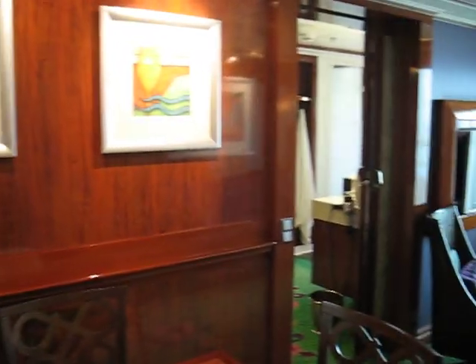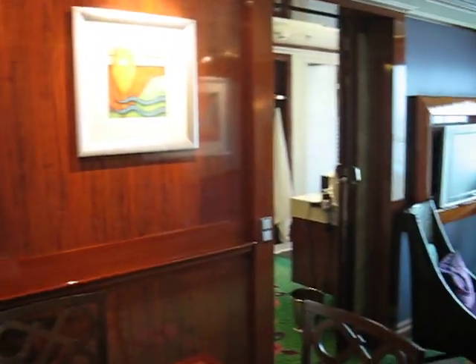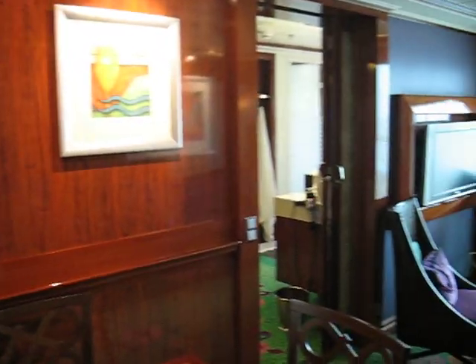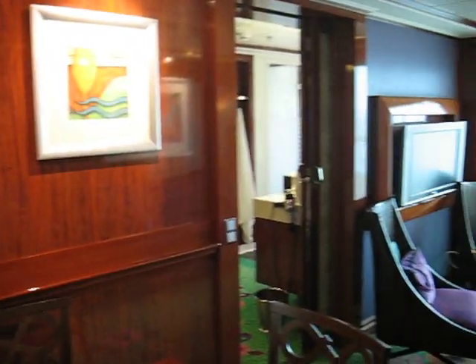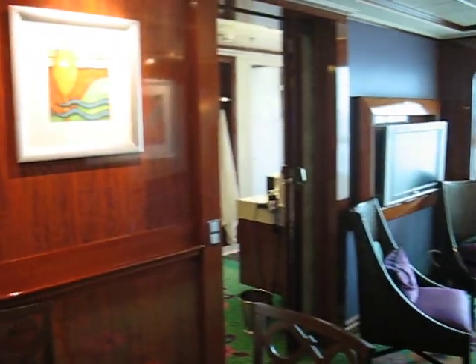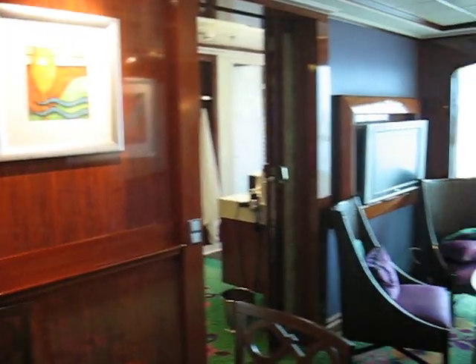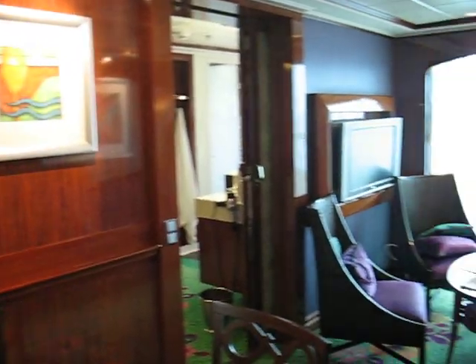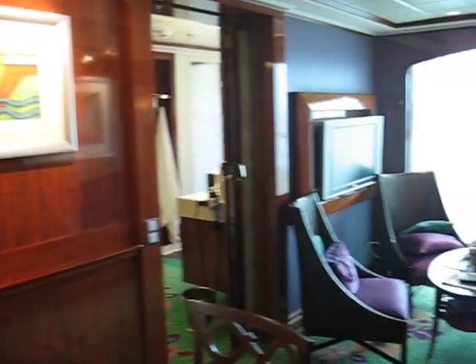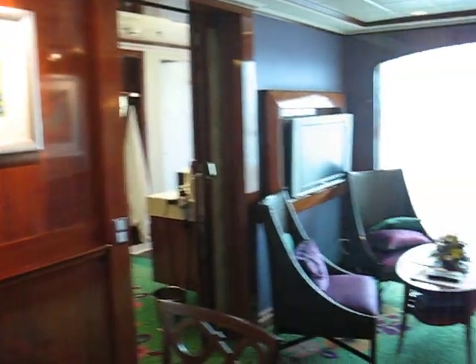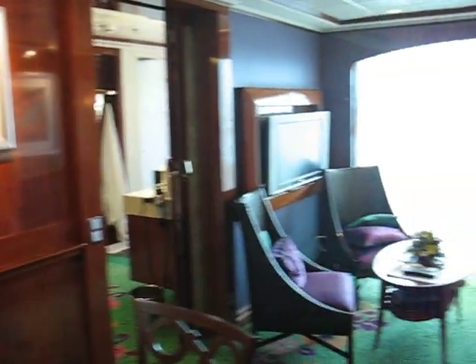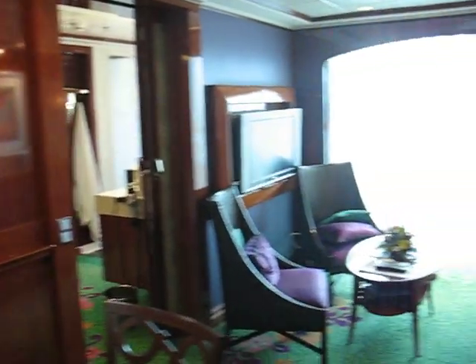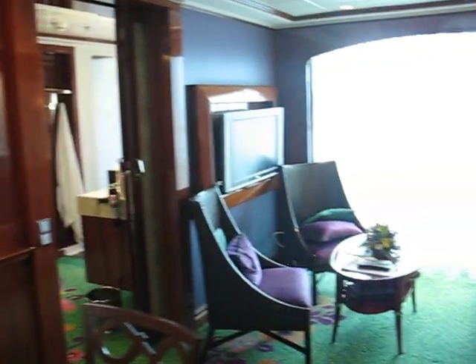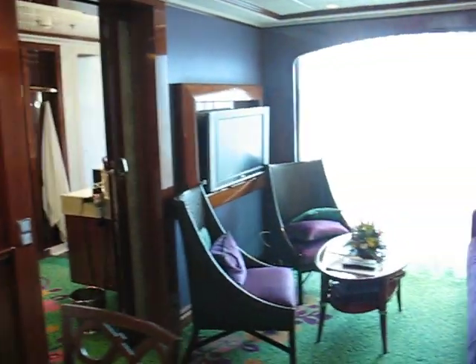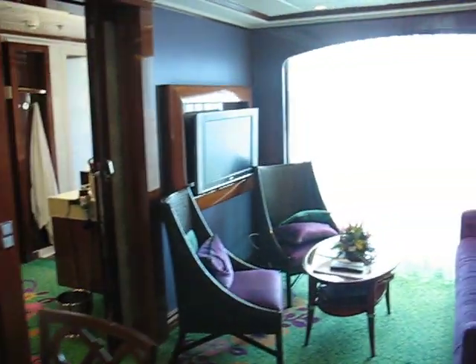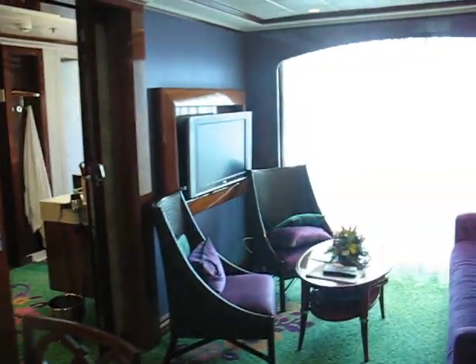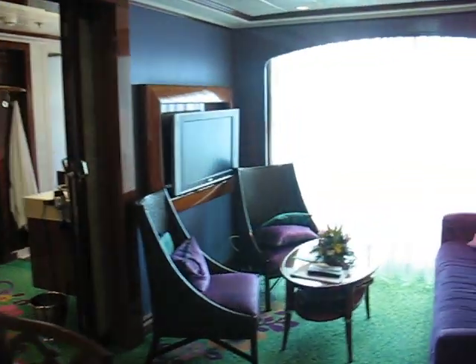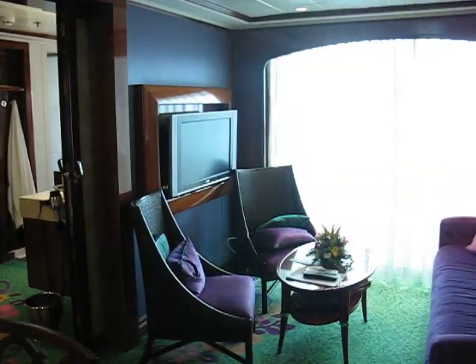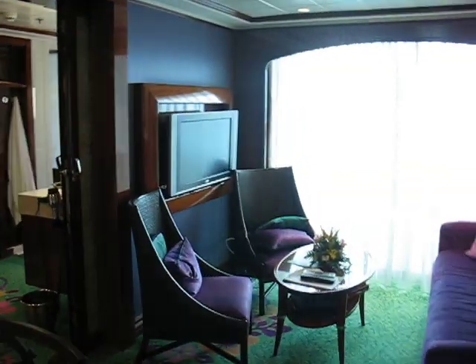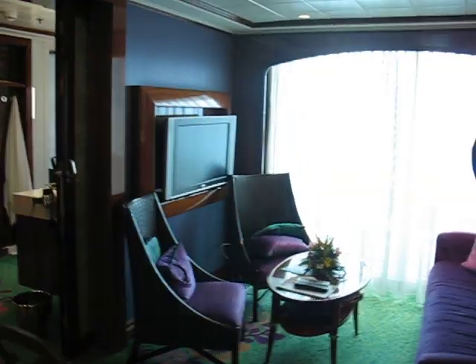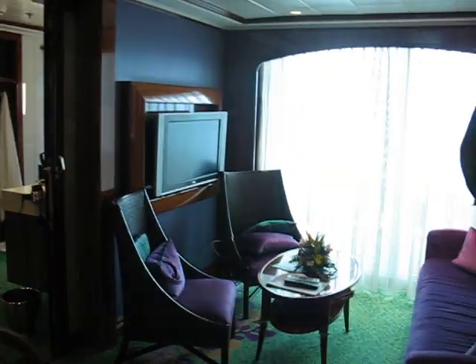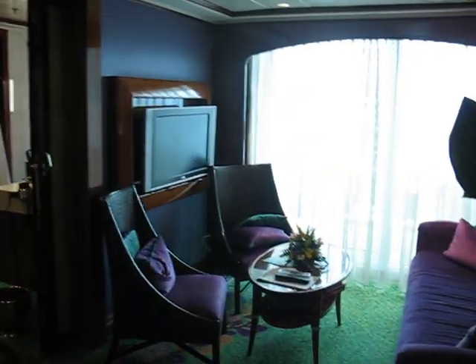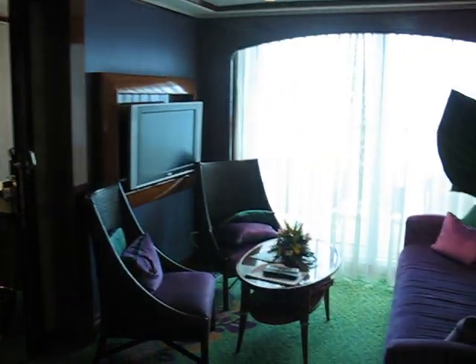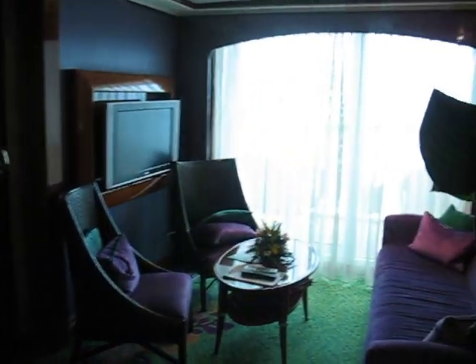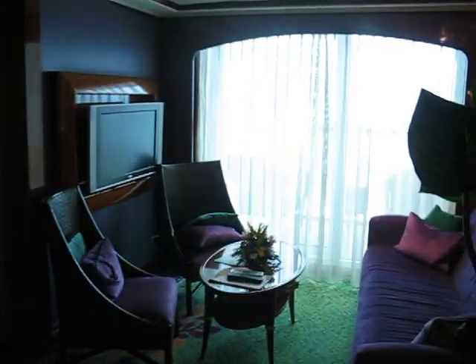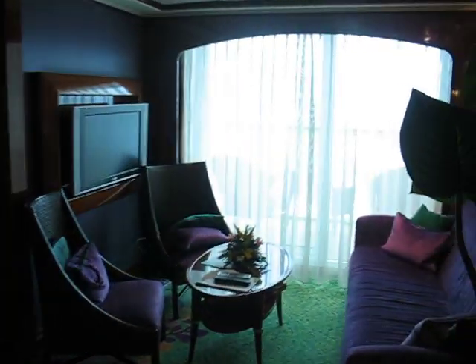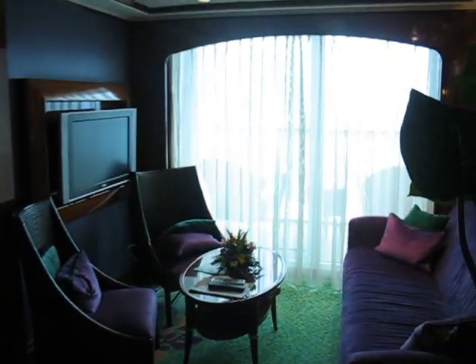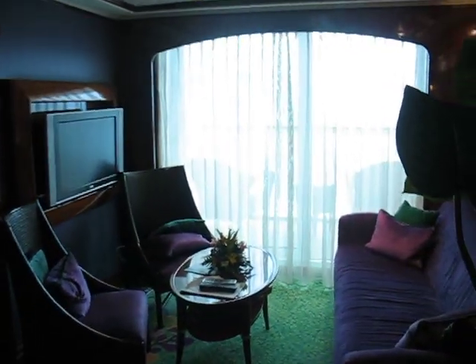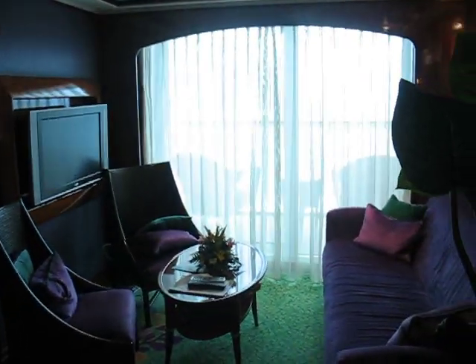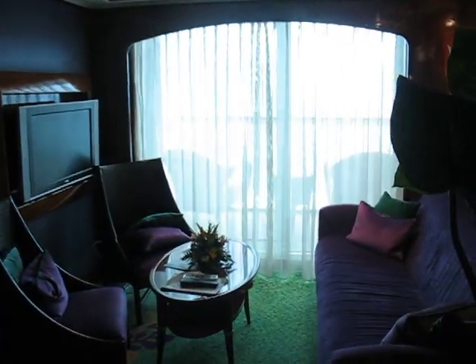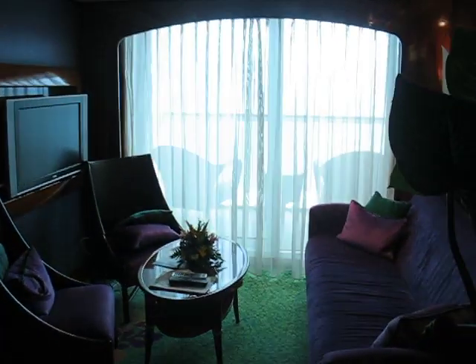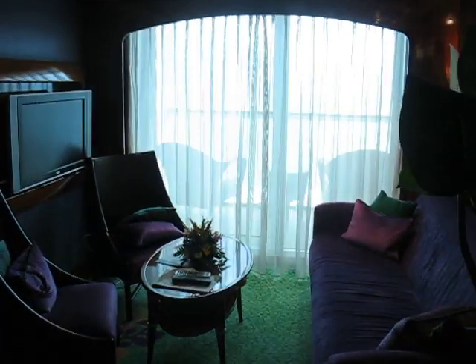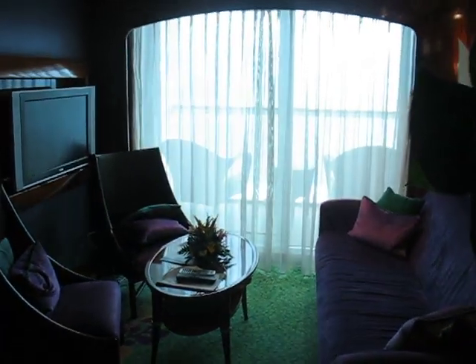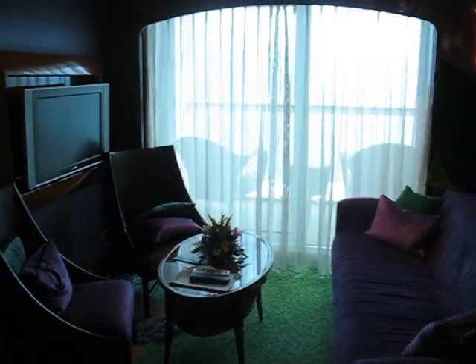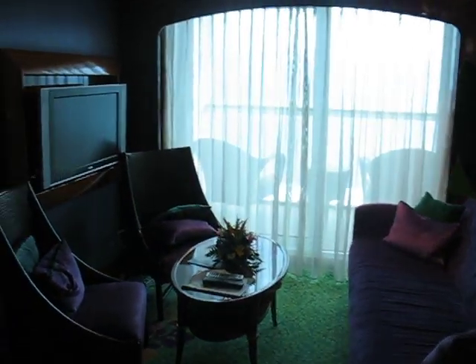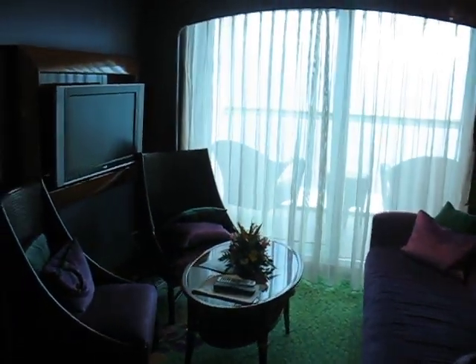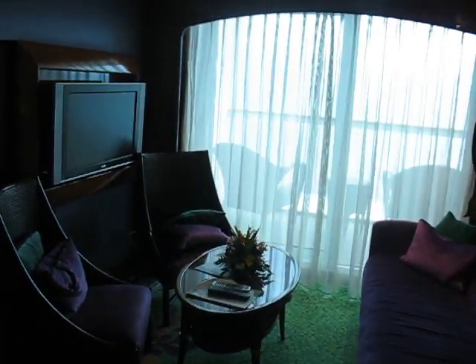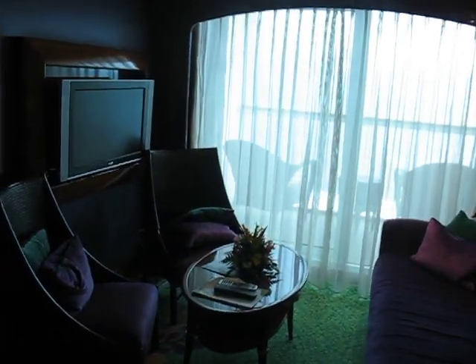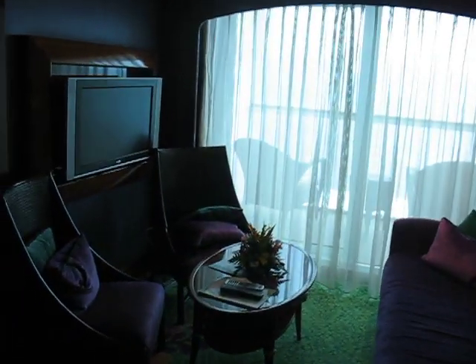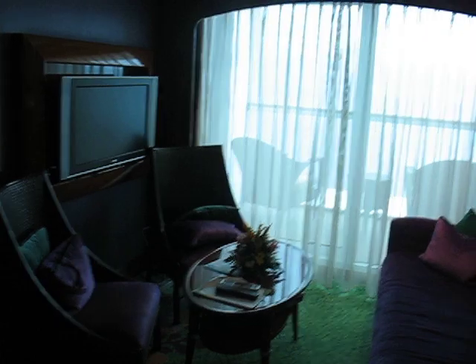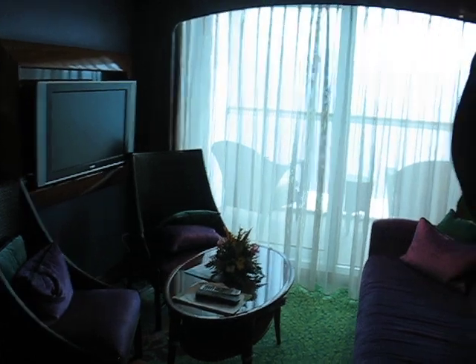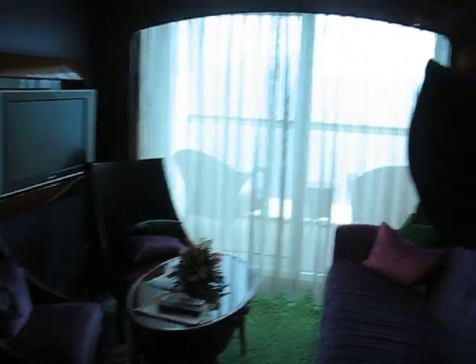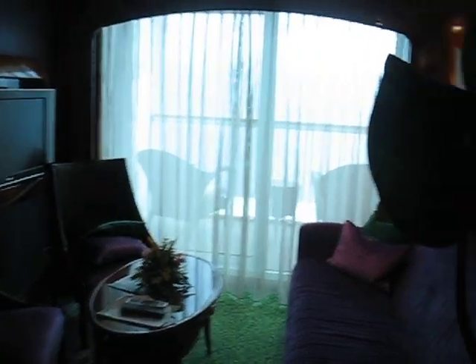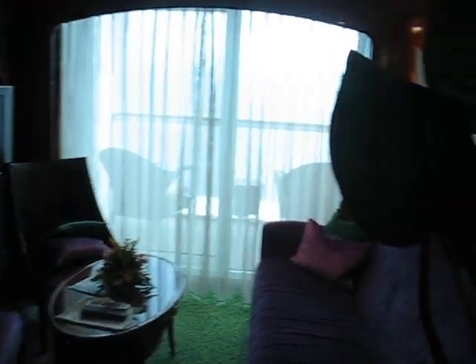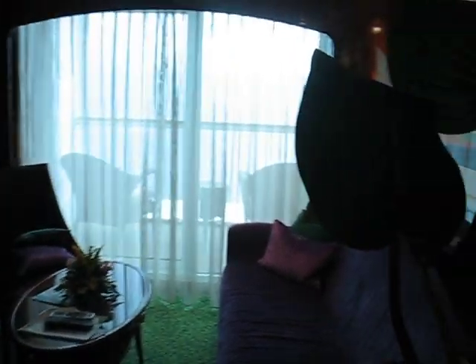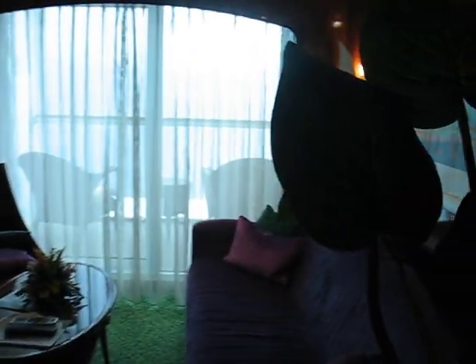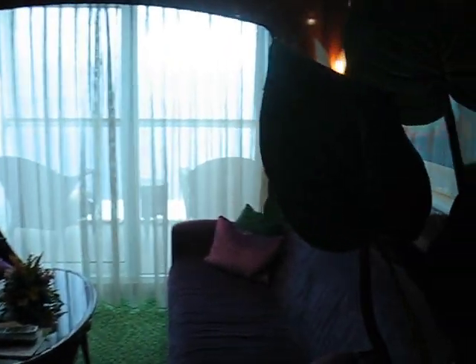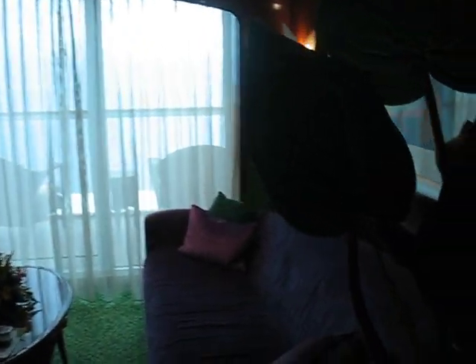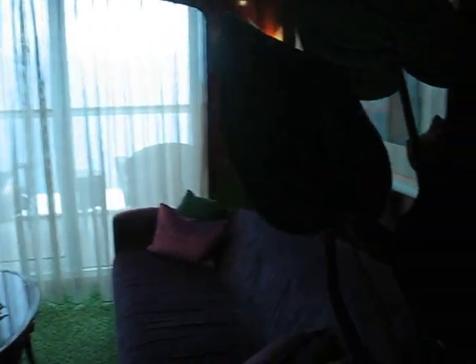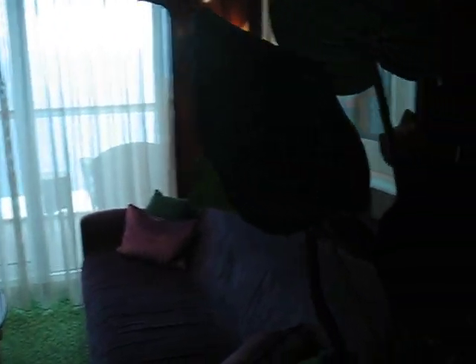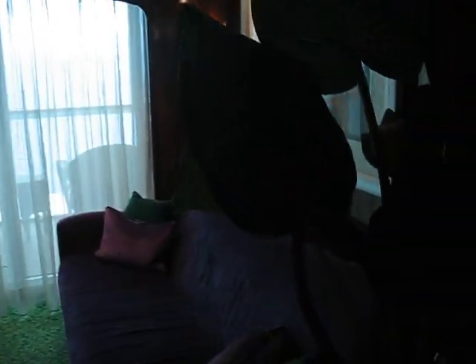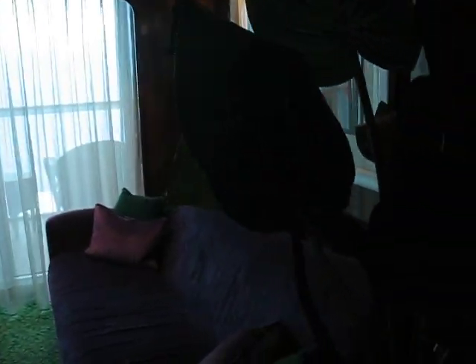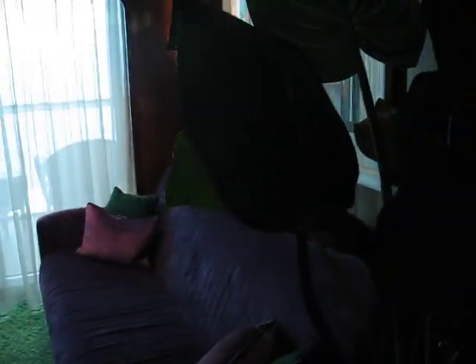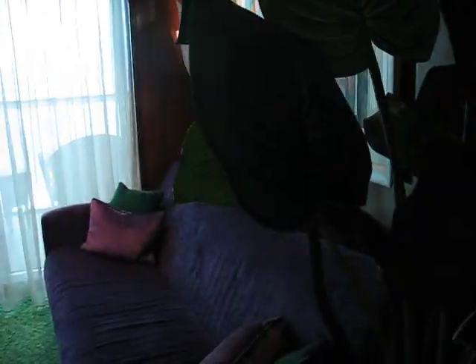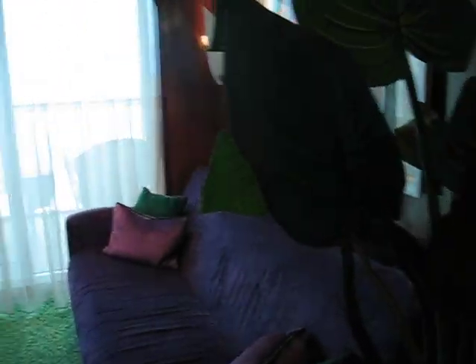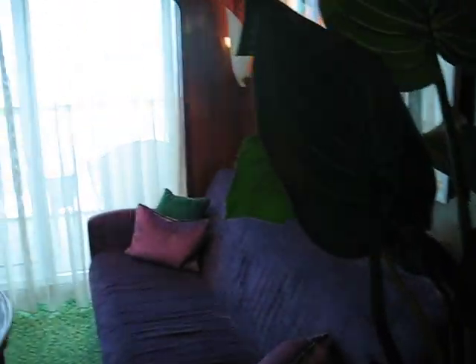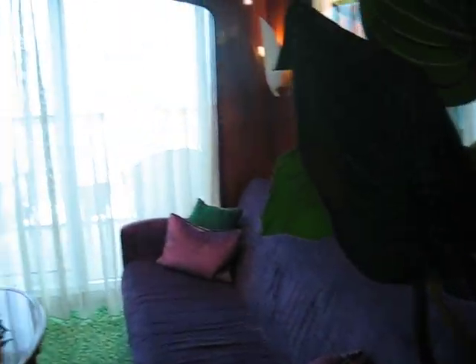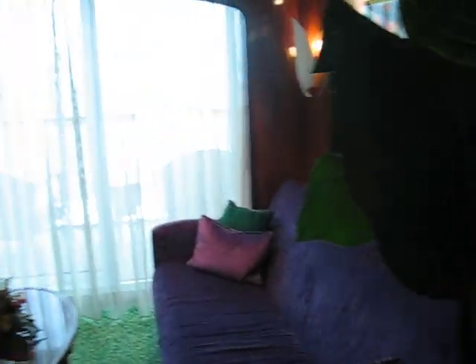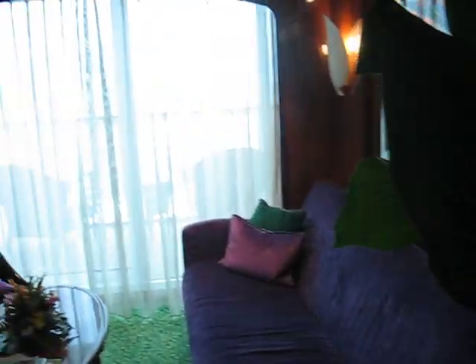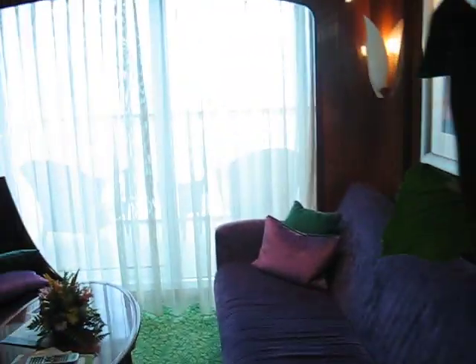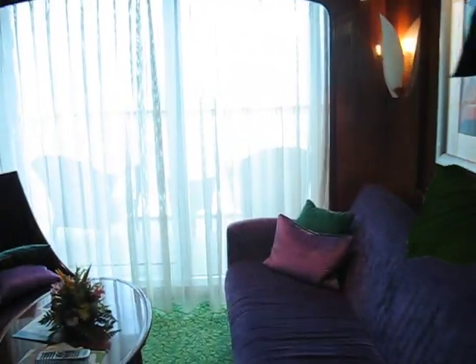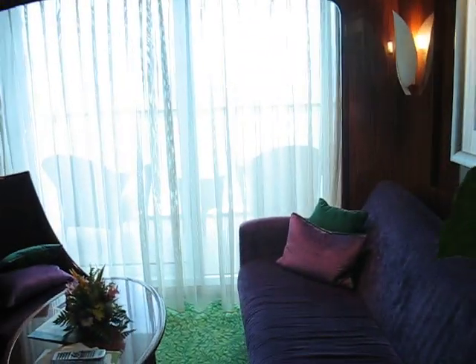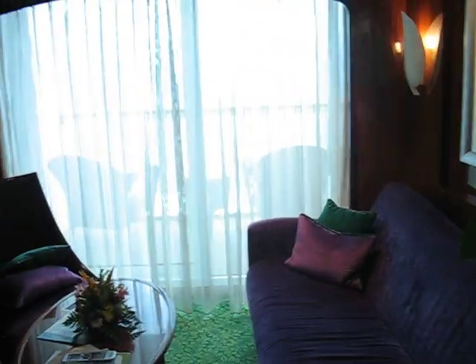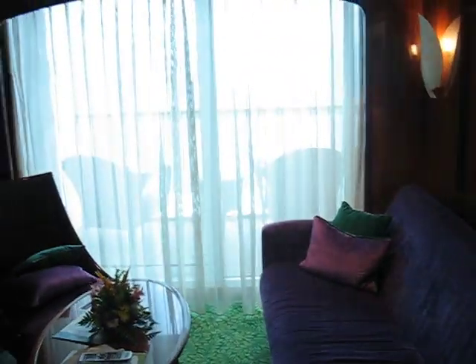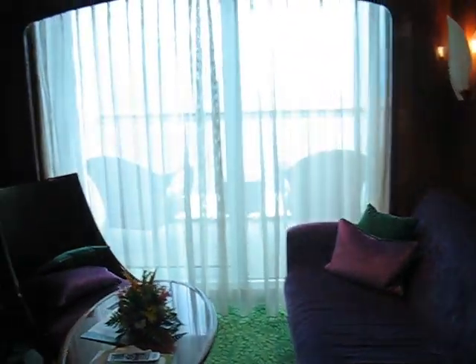Coming around to our living room, which has a nice couch that makes a bed. No one's sleeping there, however.